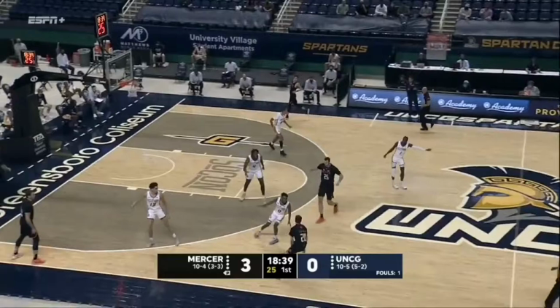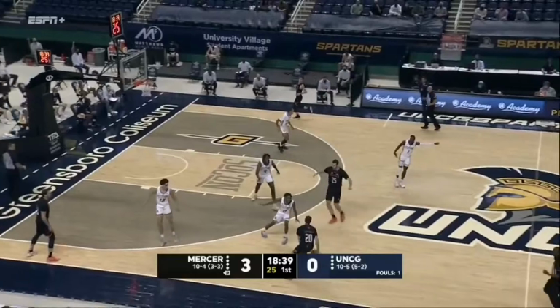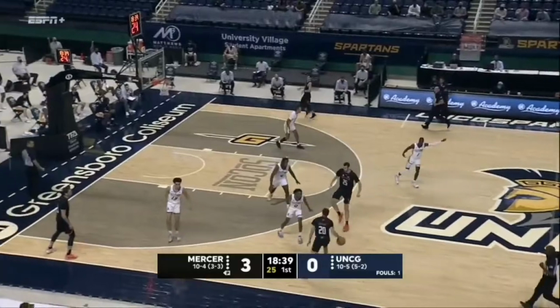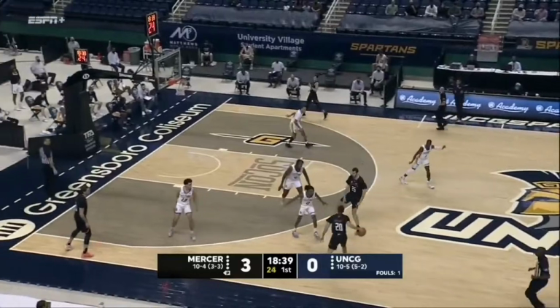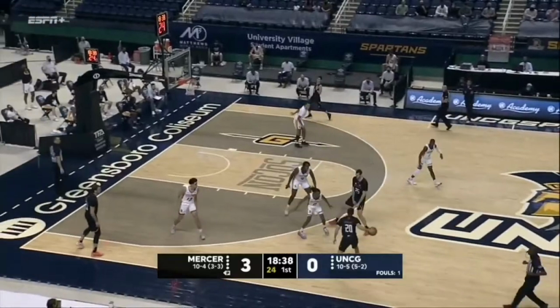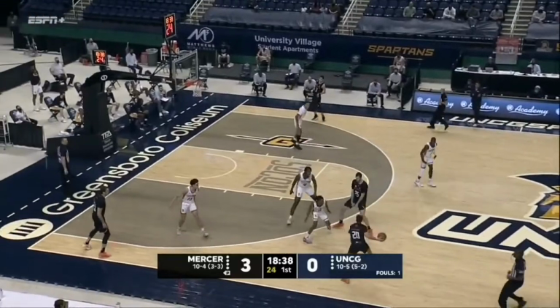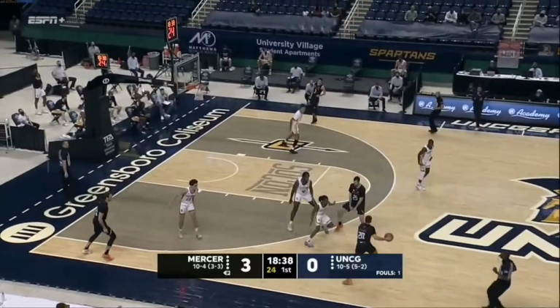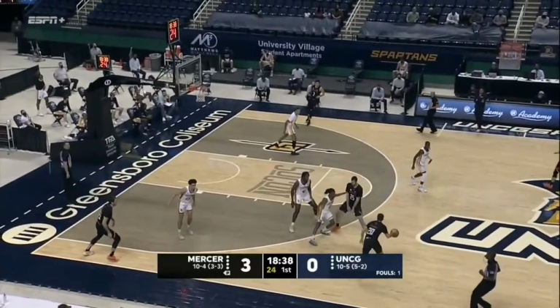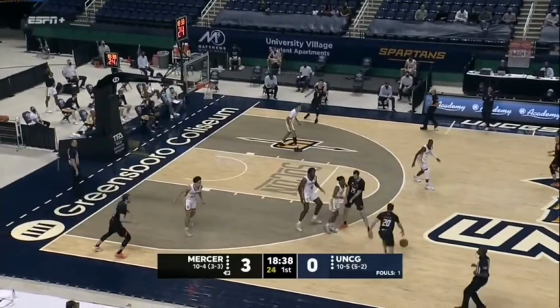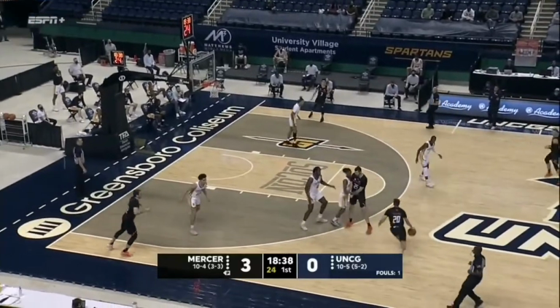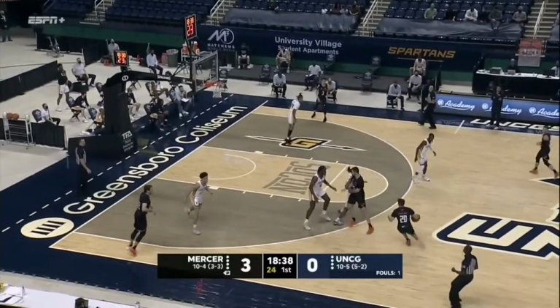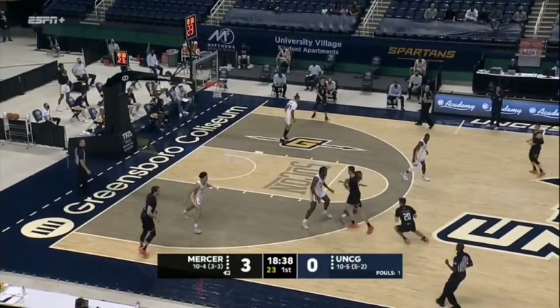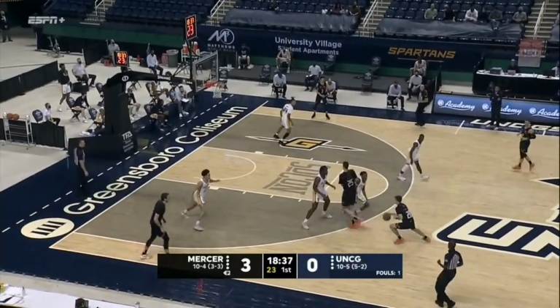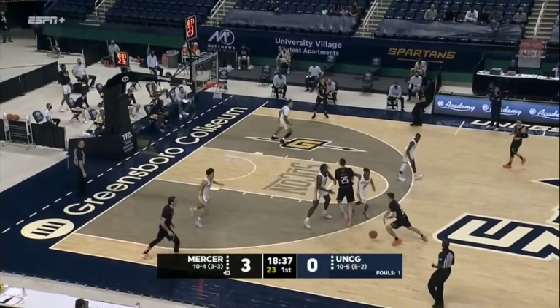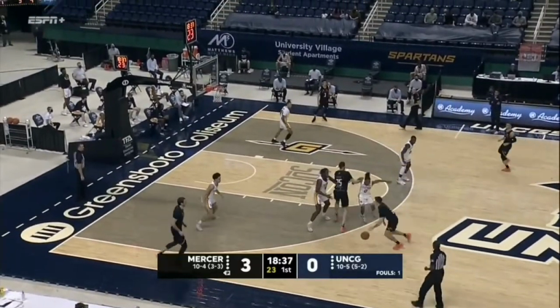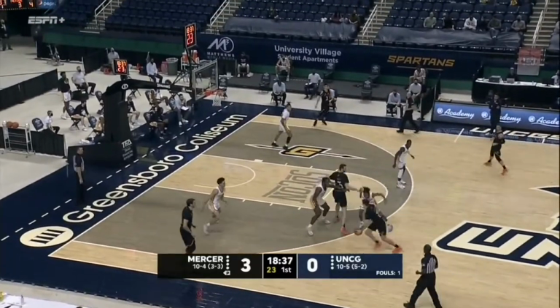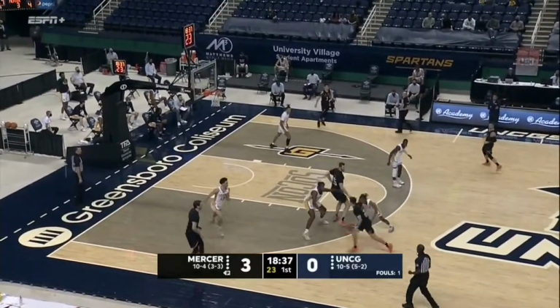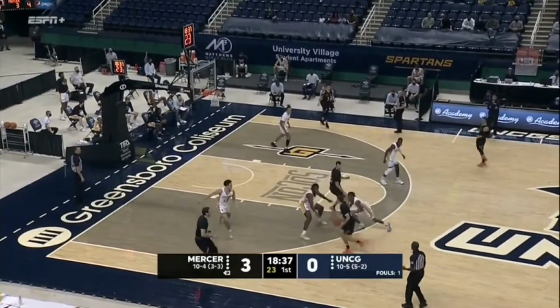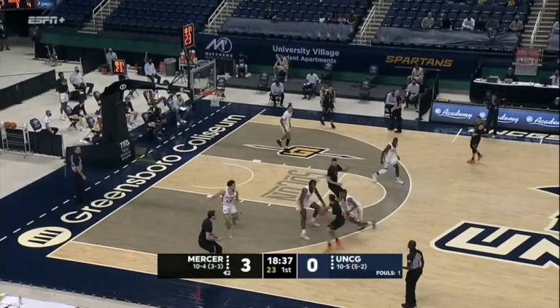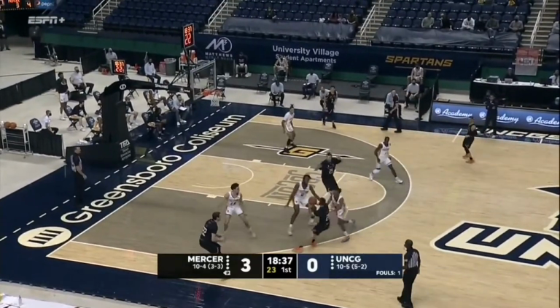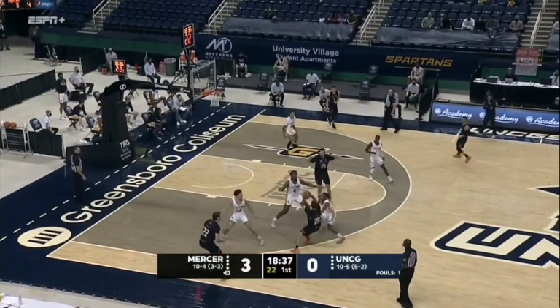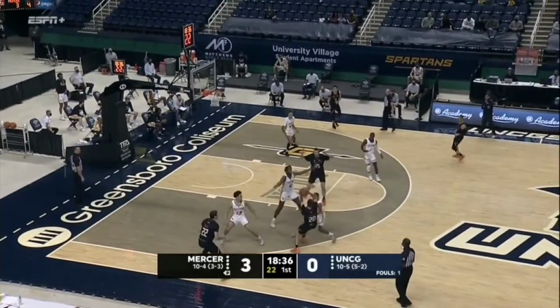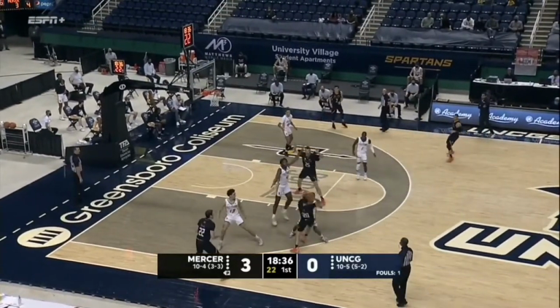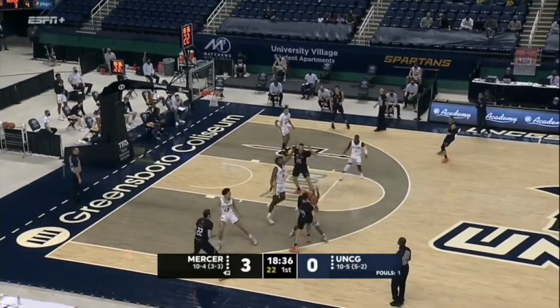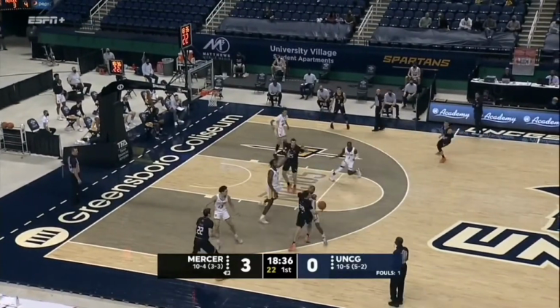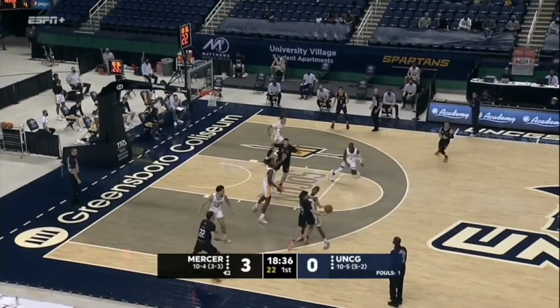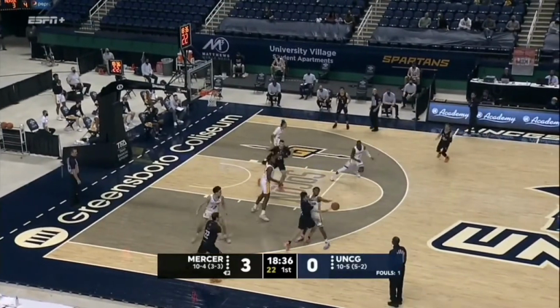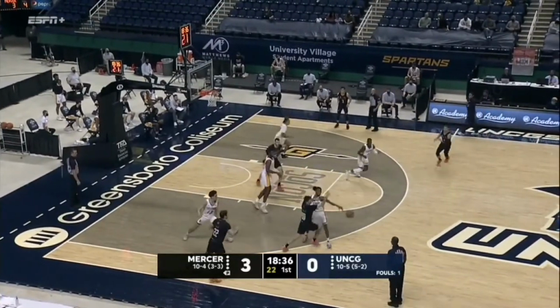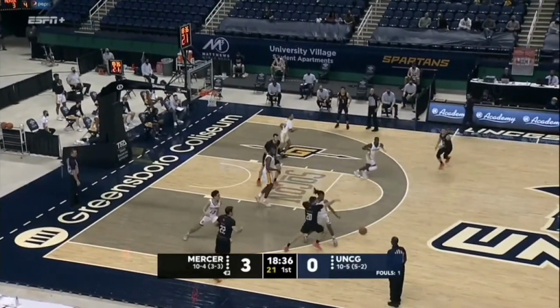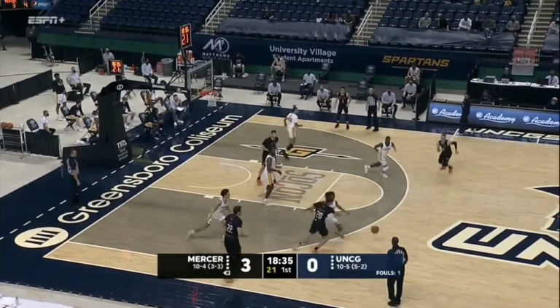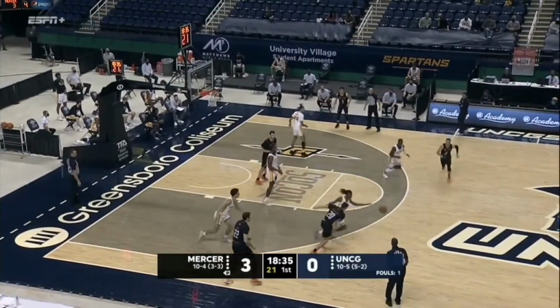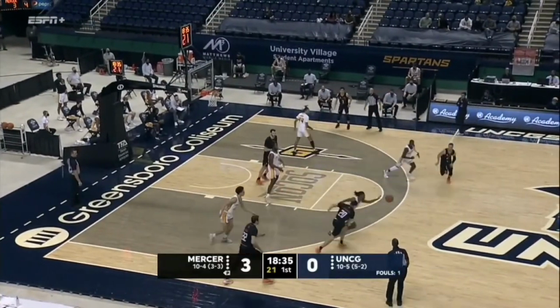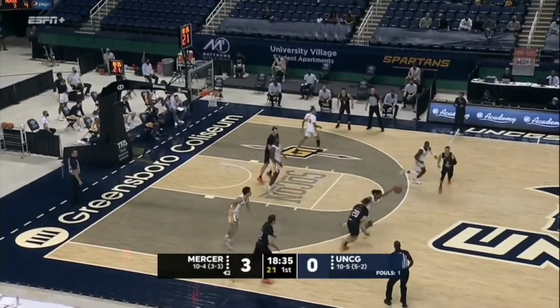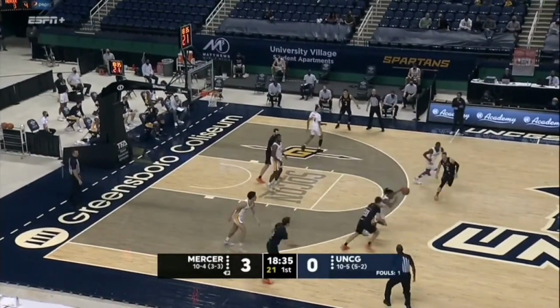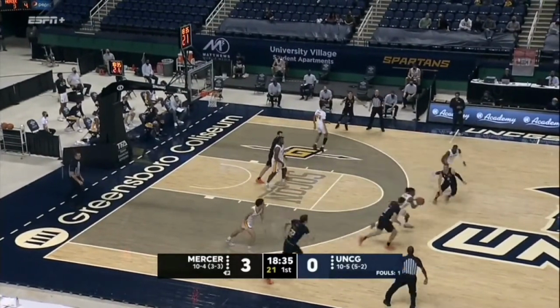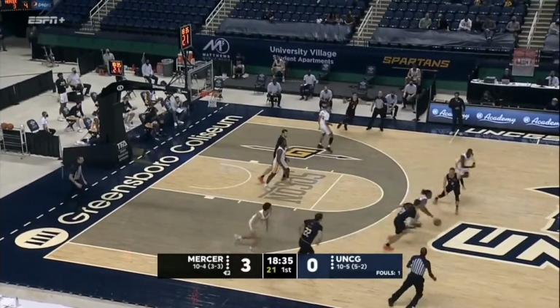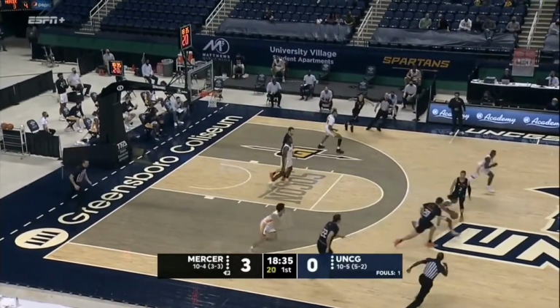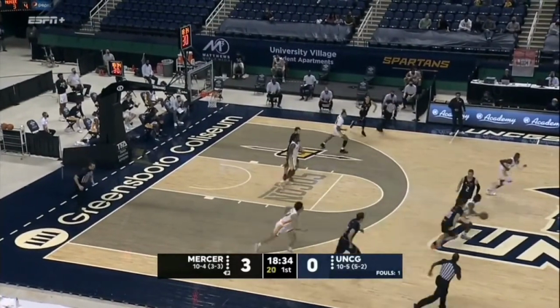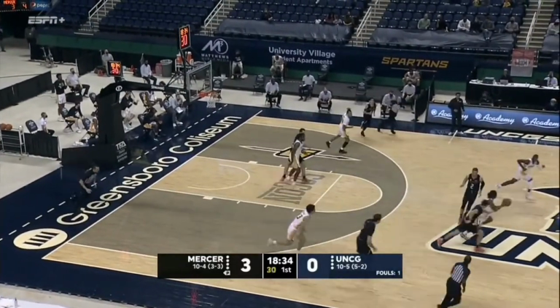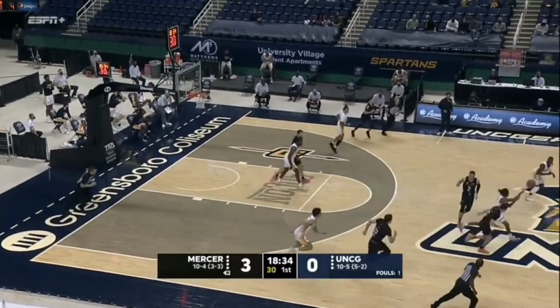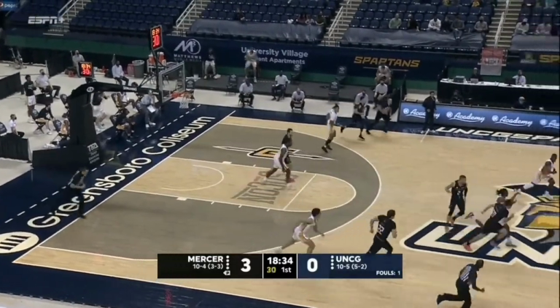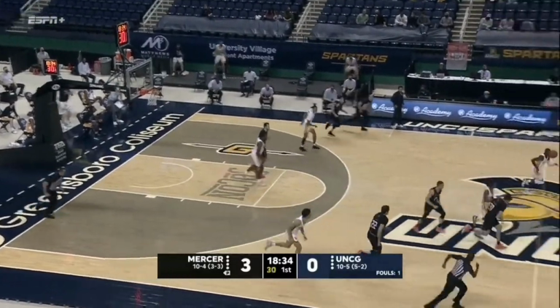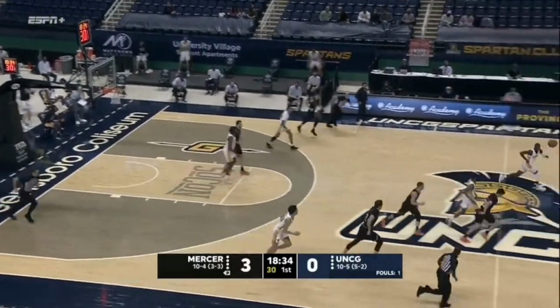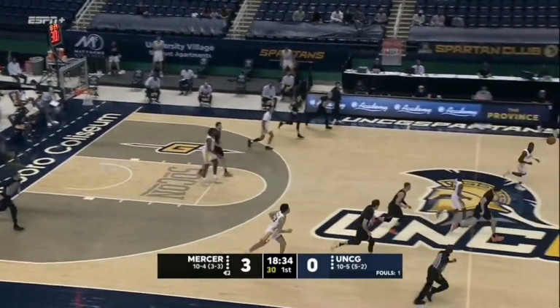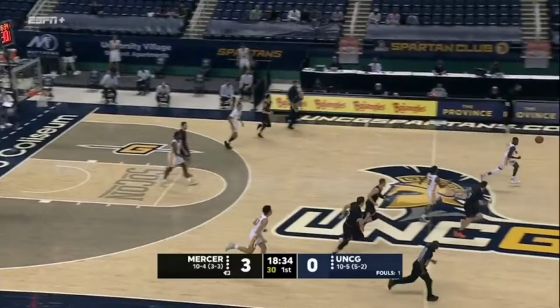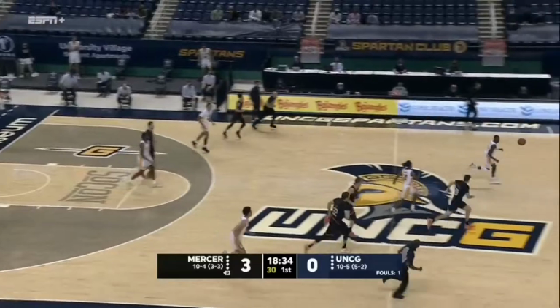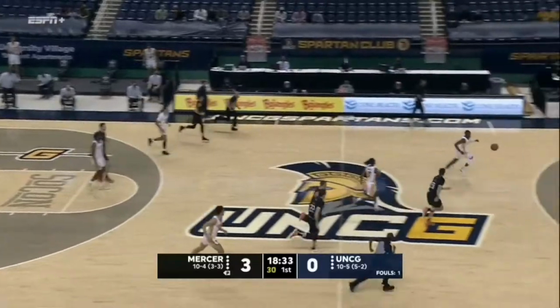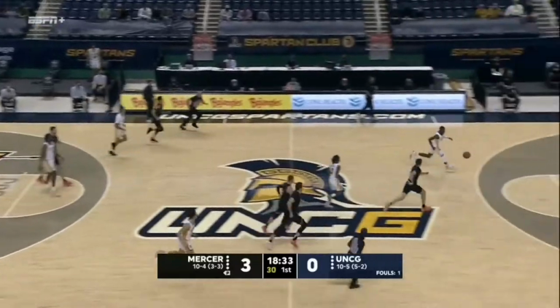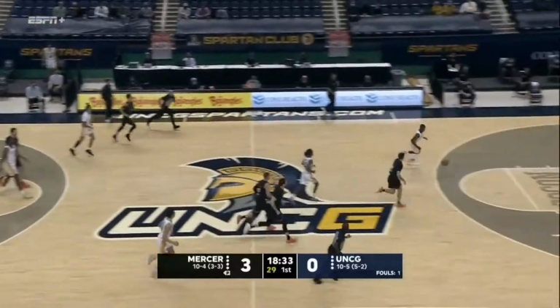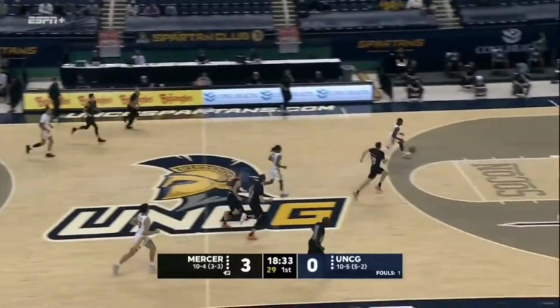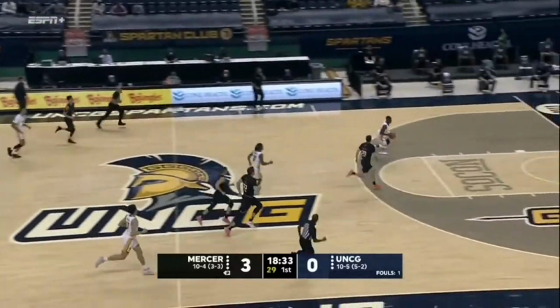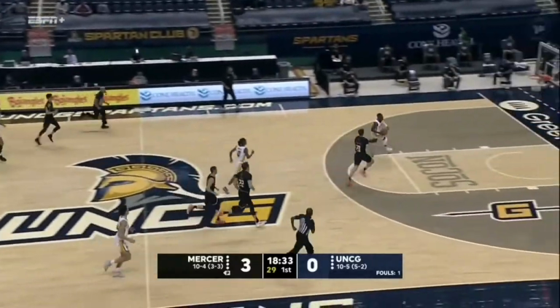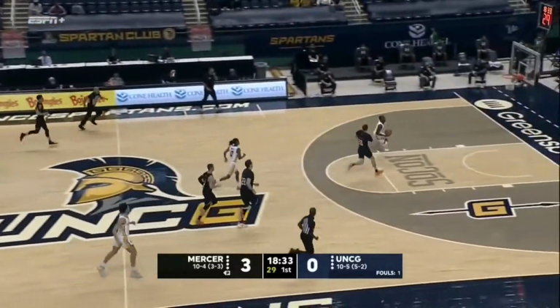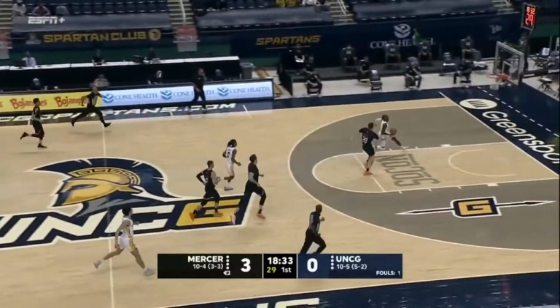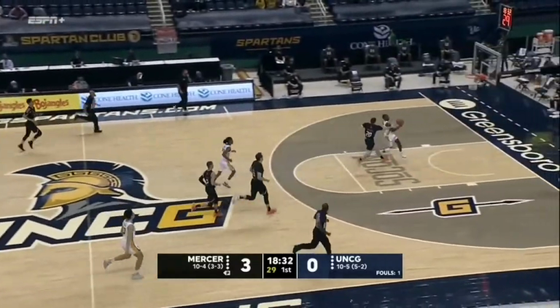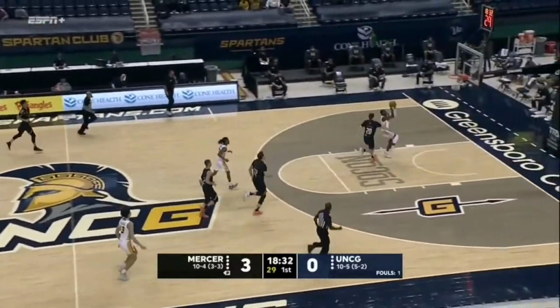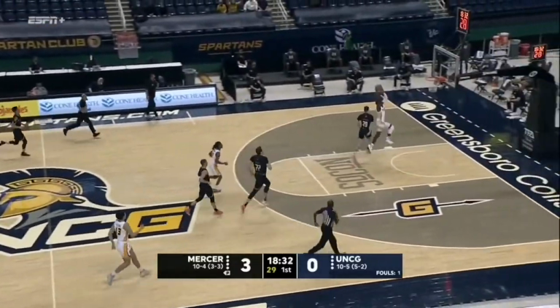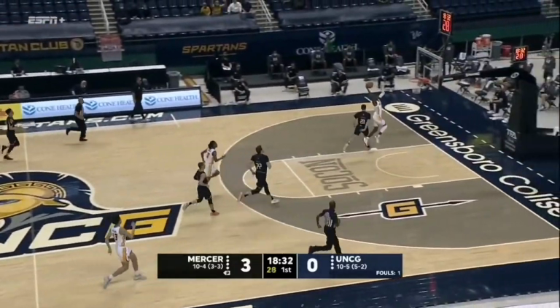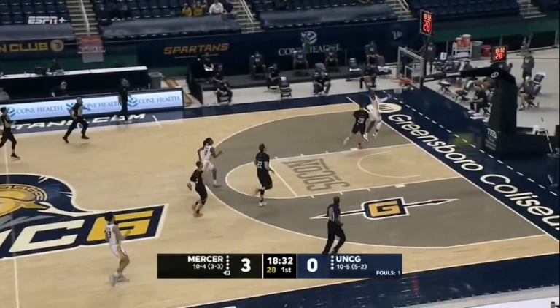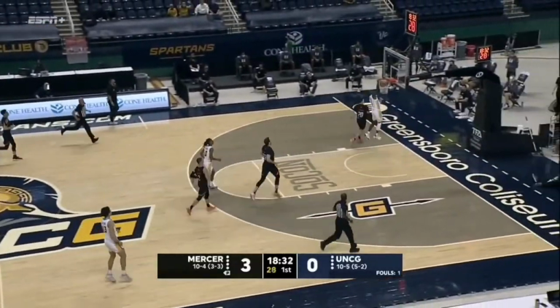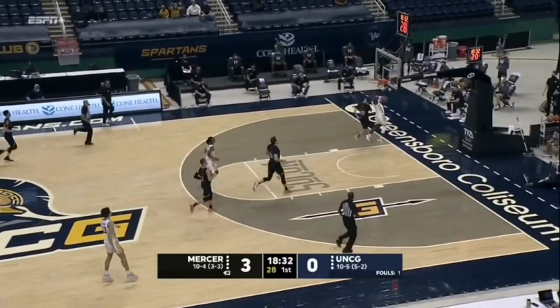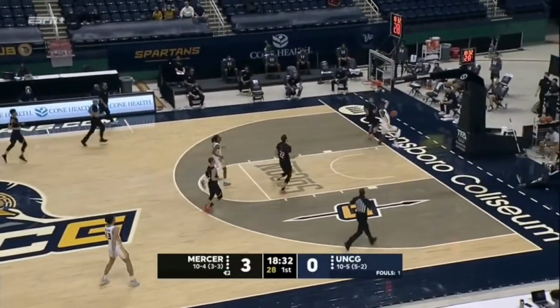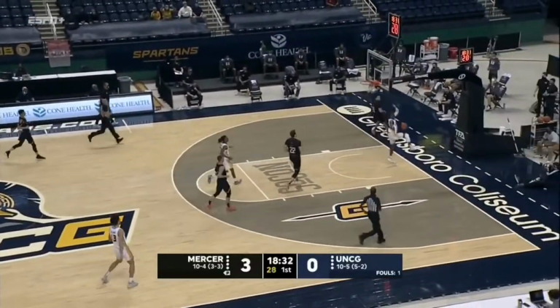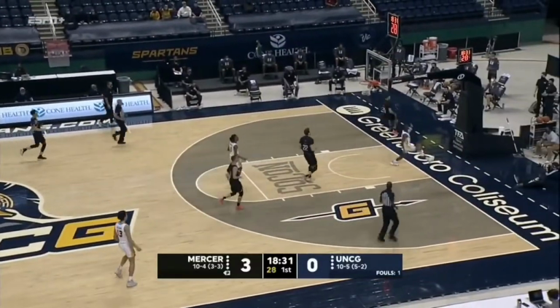Seeing out of Isaiah Miller, the Southern Conference Player of the Year and Defensive Player of the Year. Speaking of defense, here's a steal by Langley ahead to Isaiah.